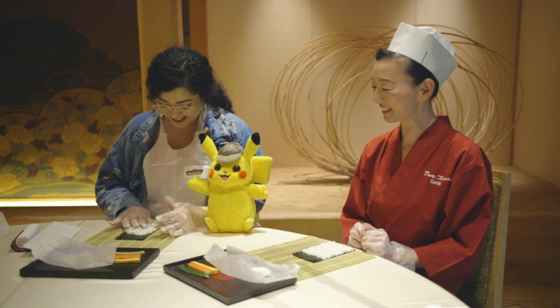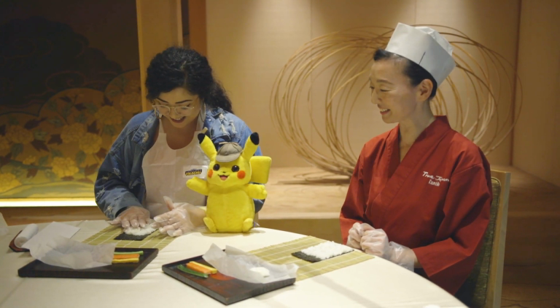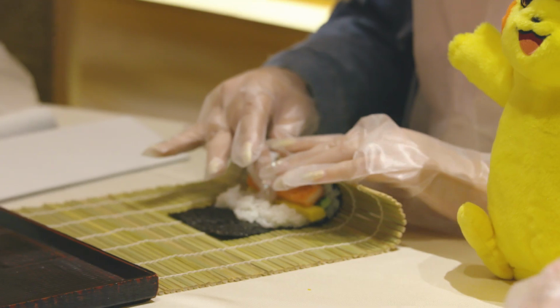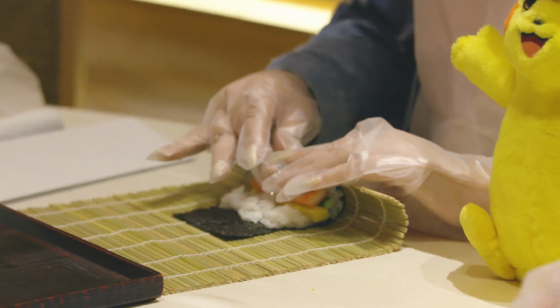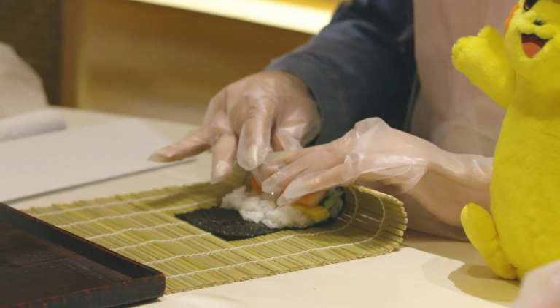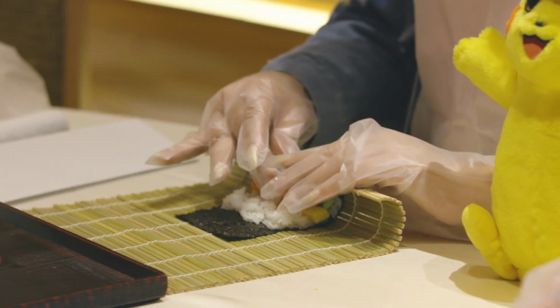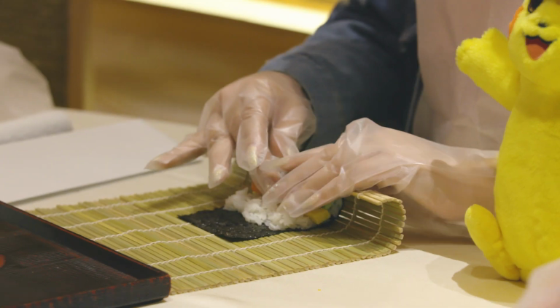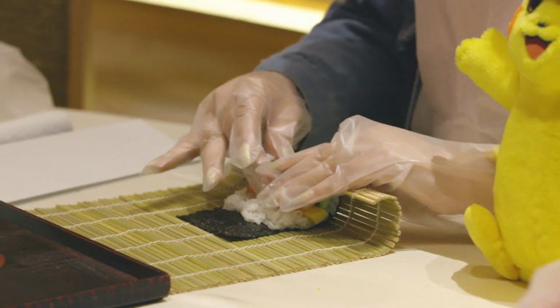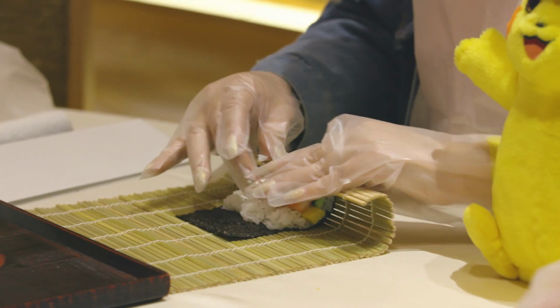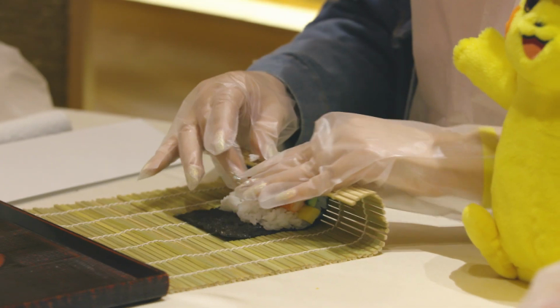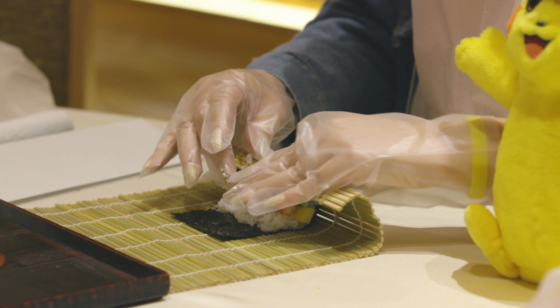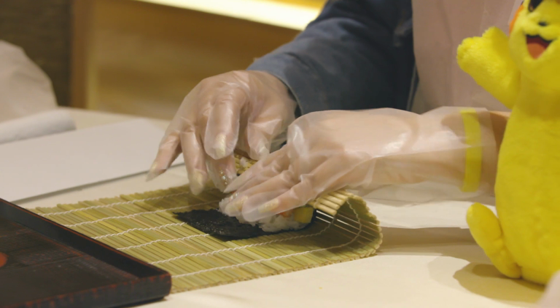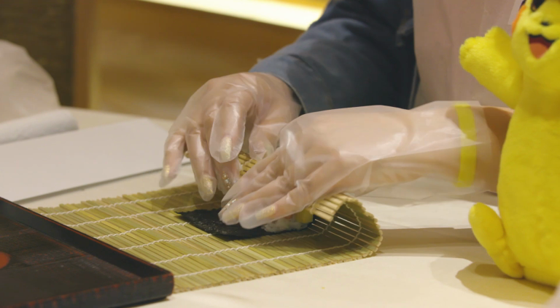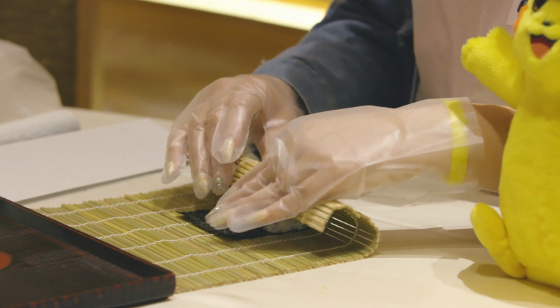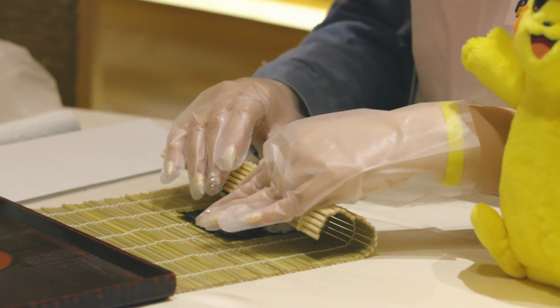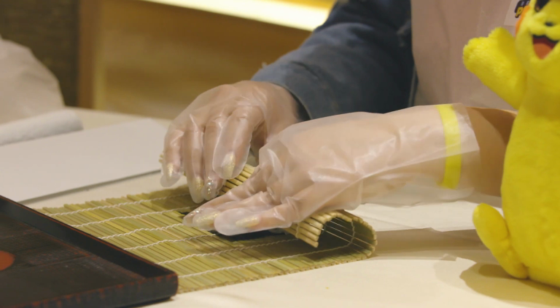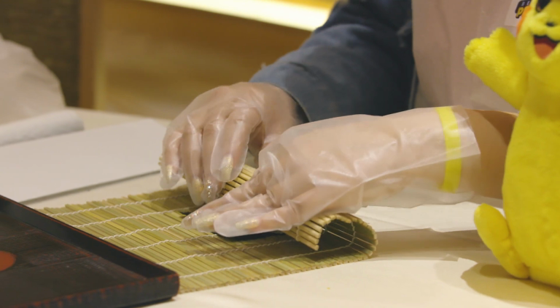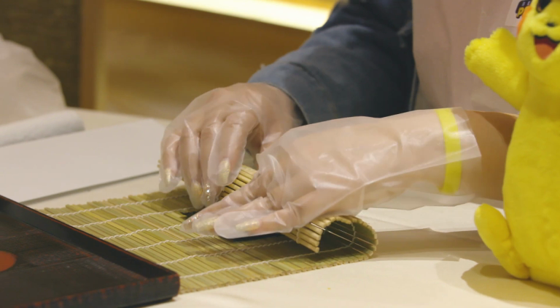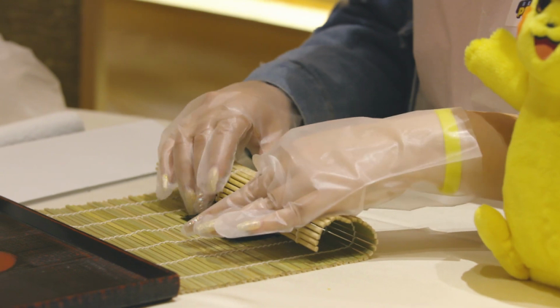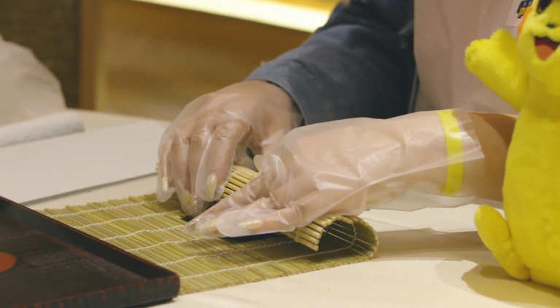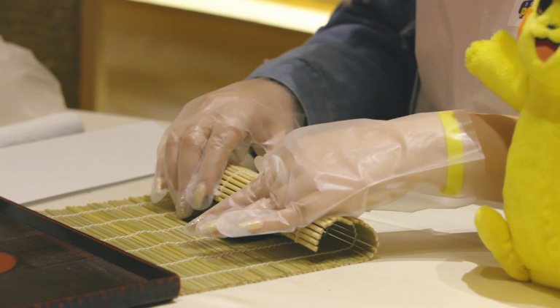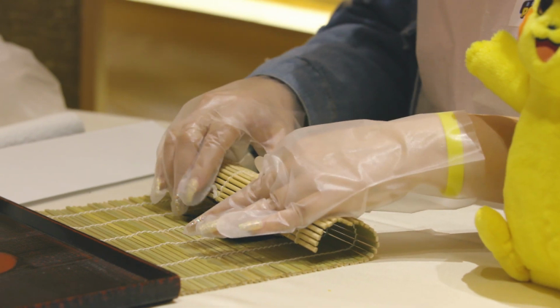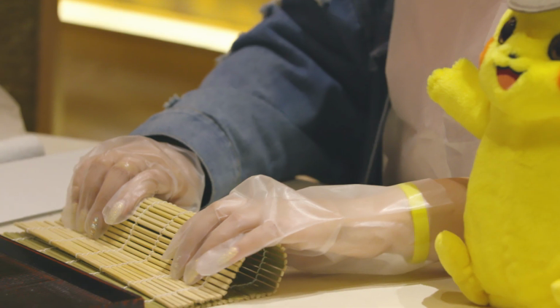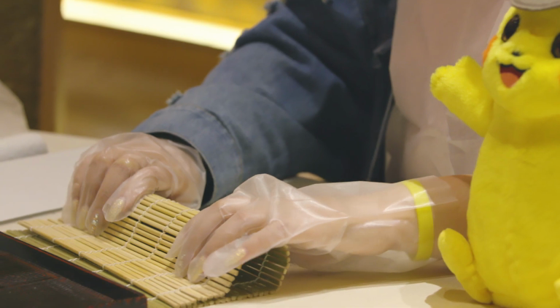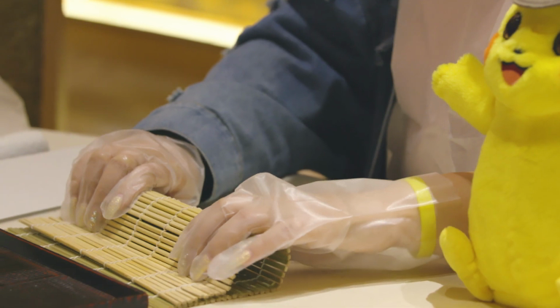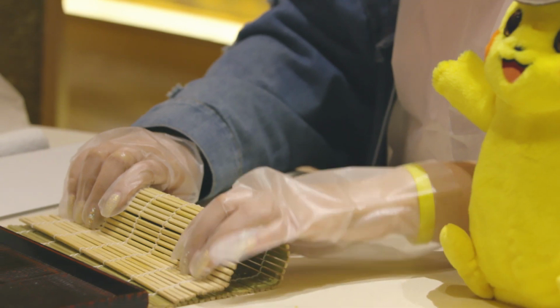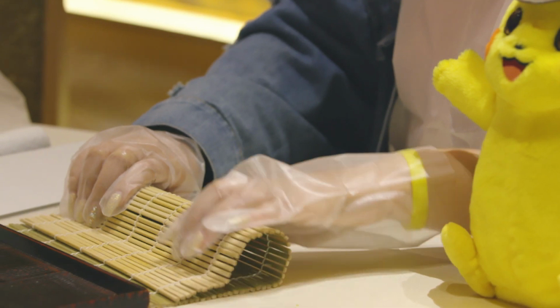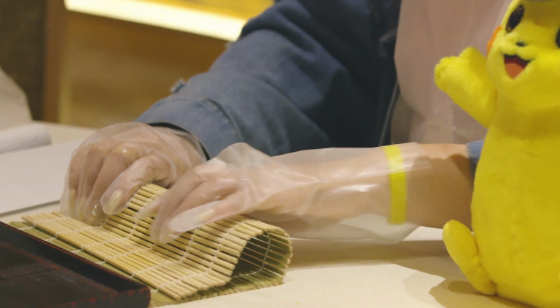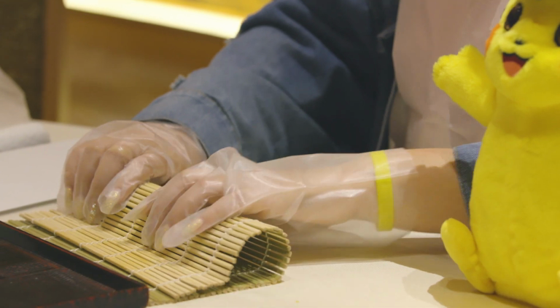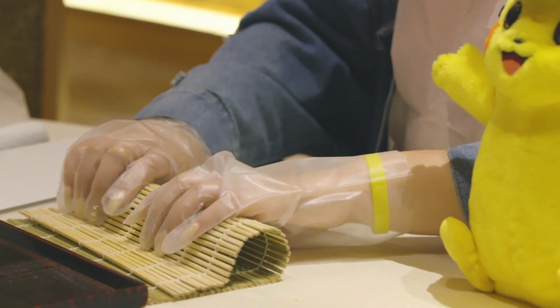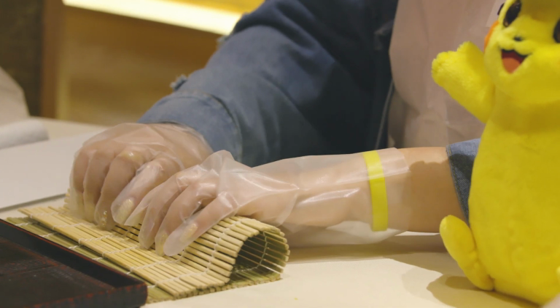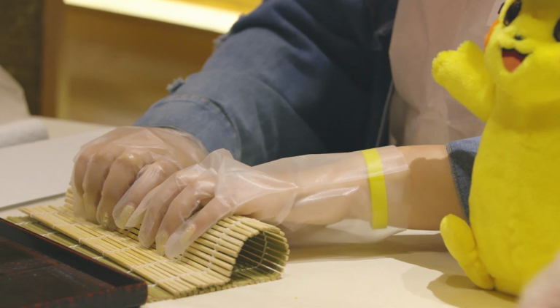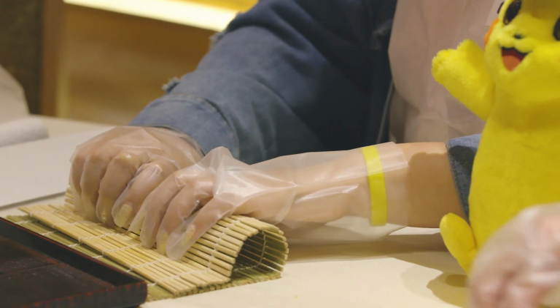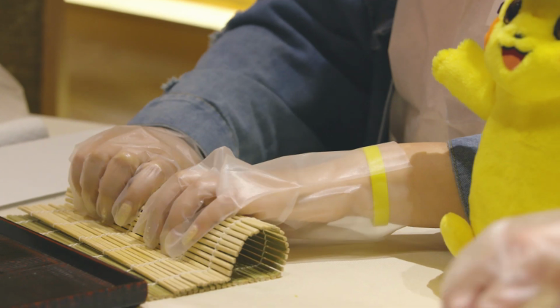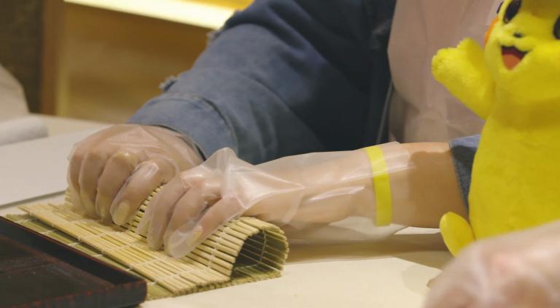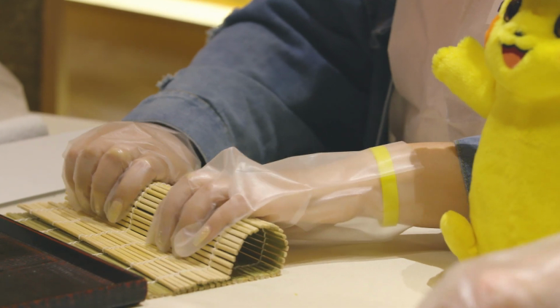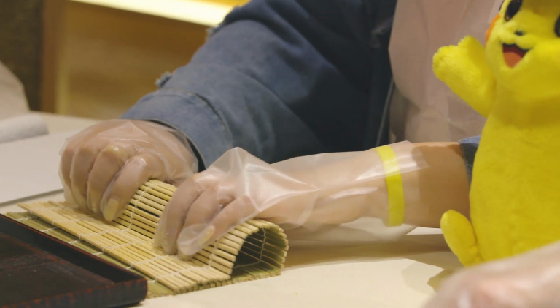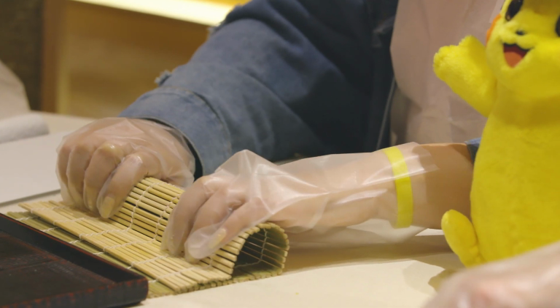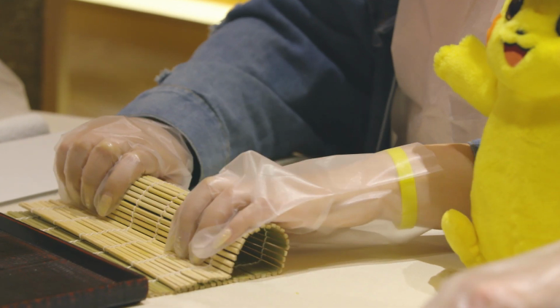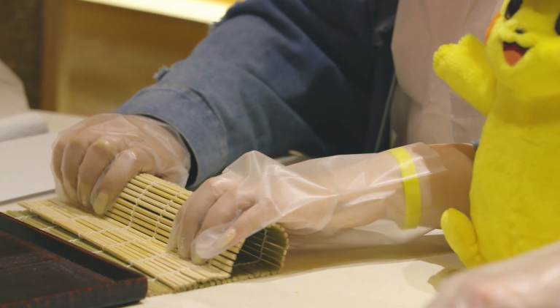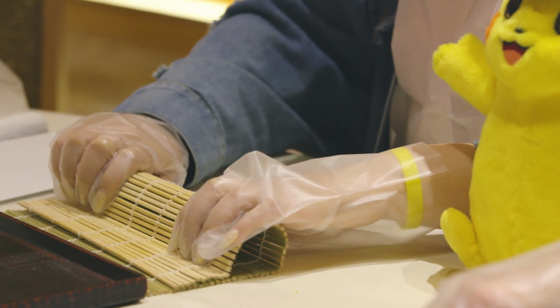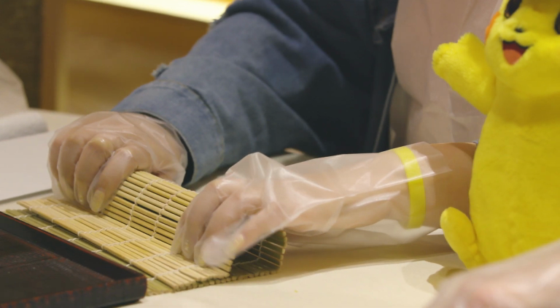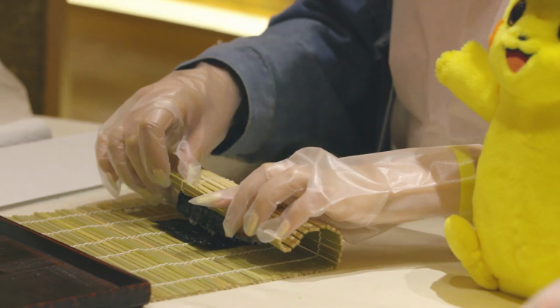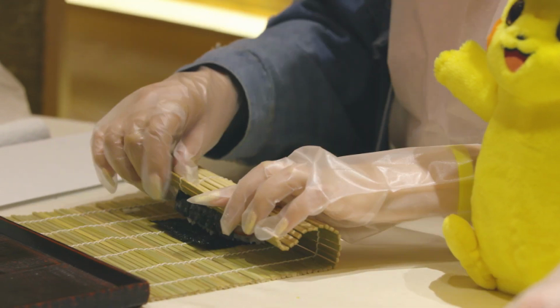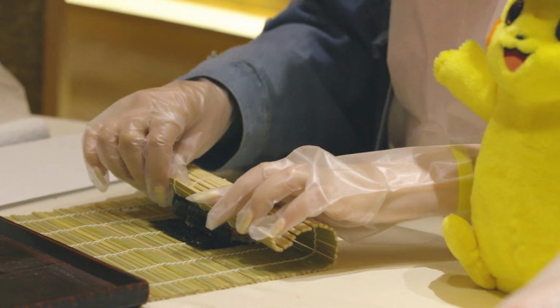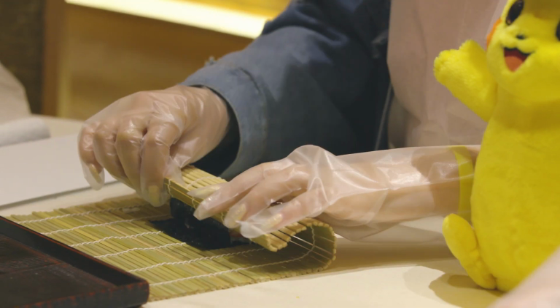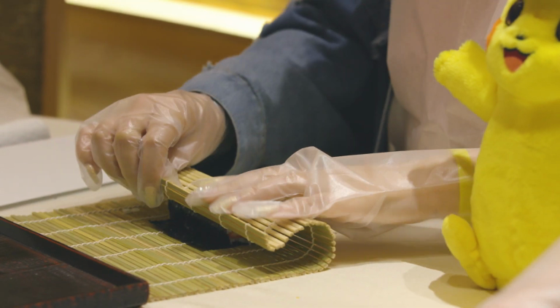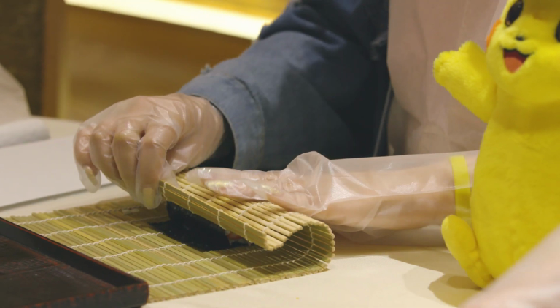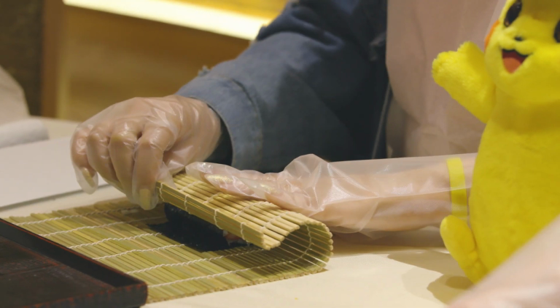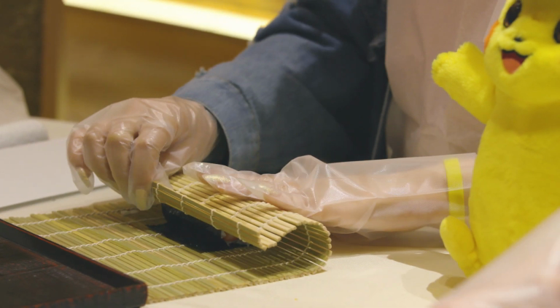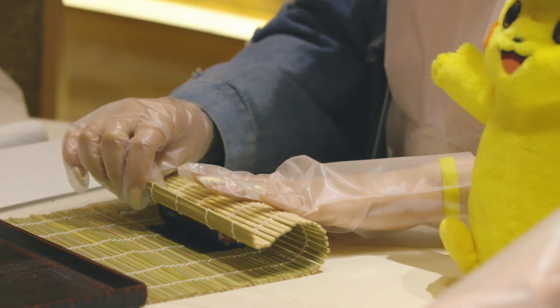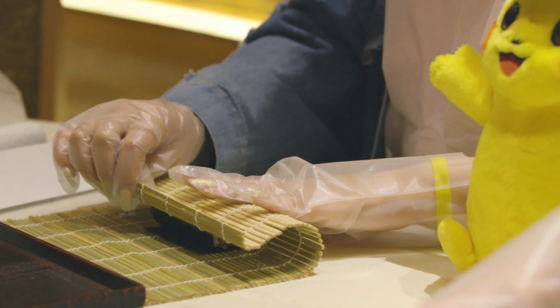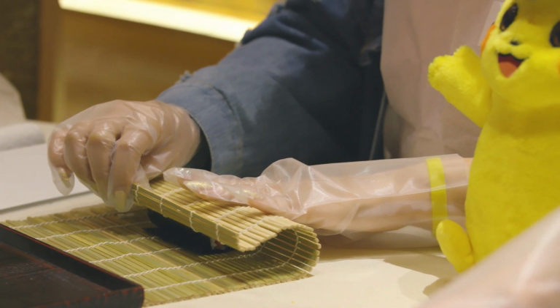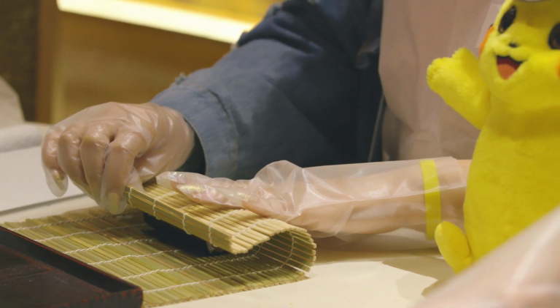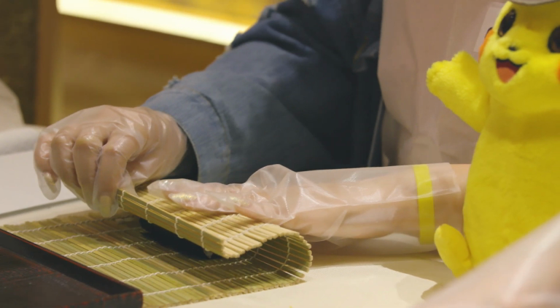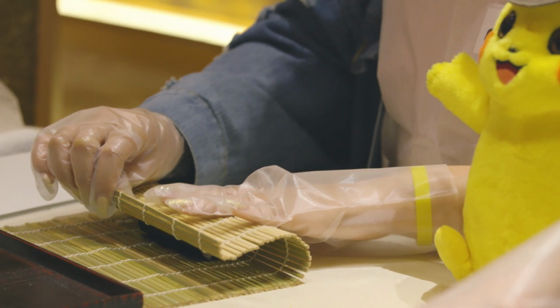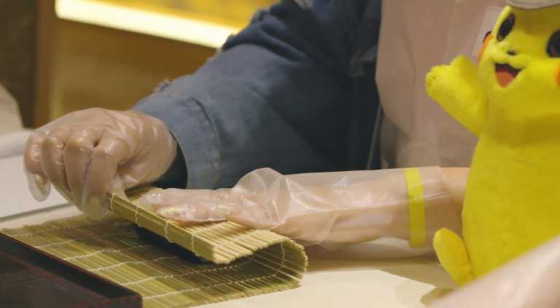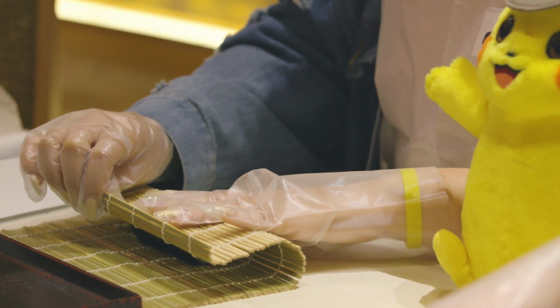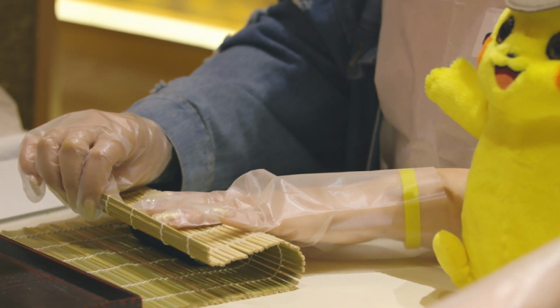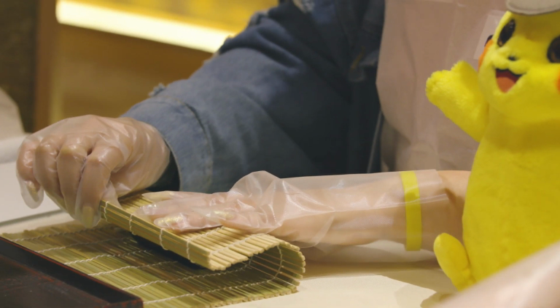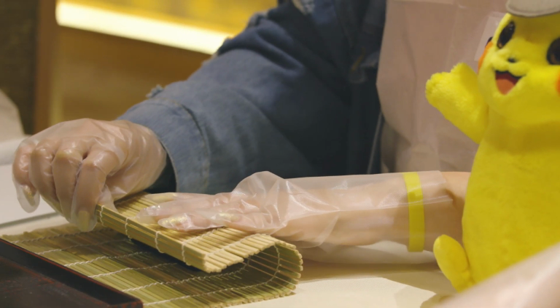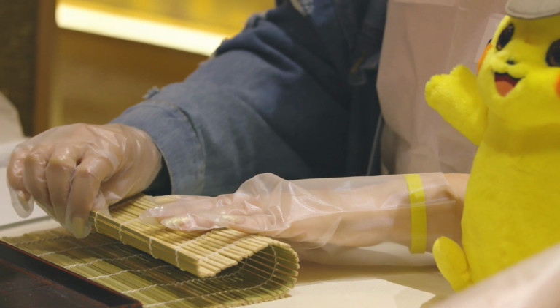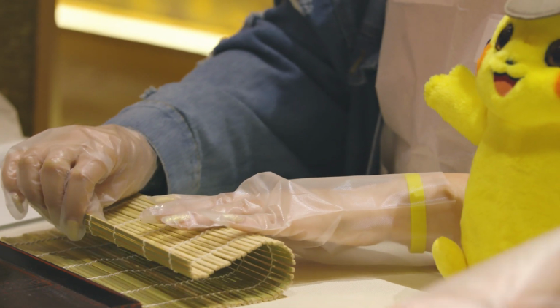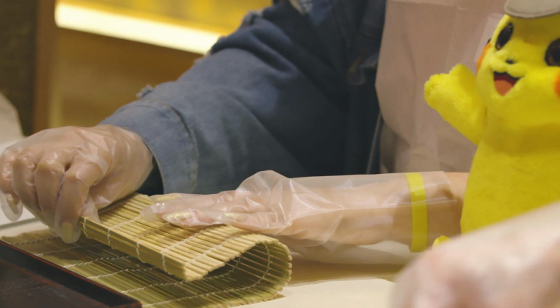Now here comes the fun part. Roll everything together, pat it, and then roll it again, and then you have sushi.